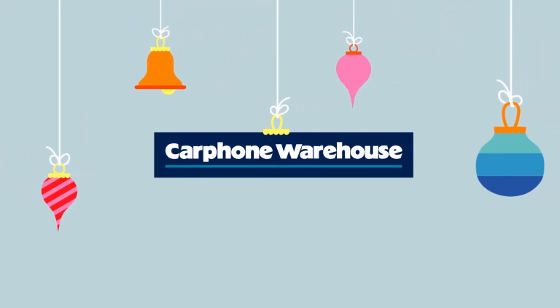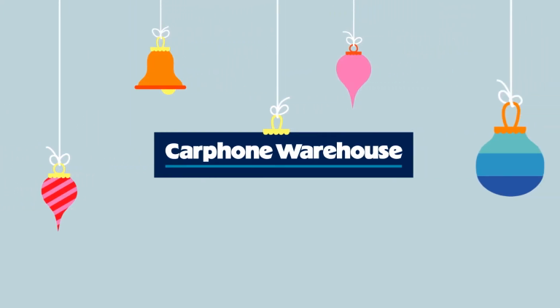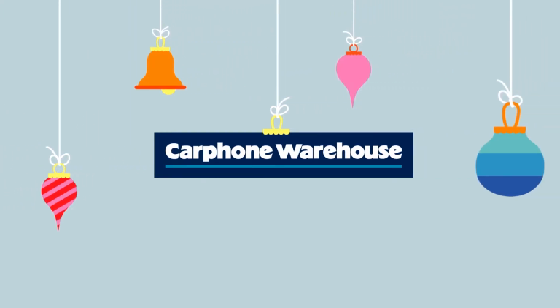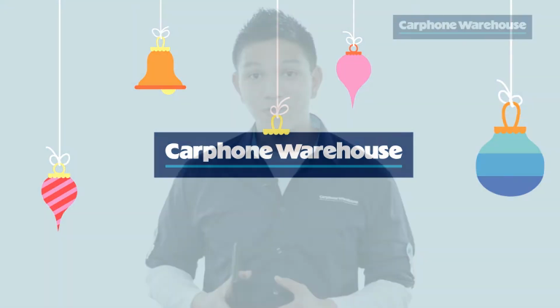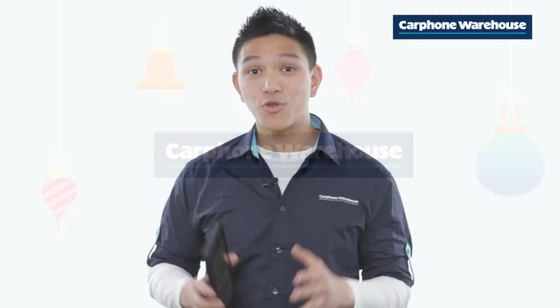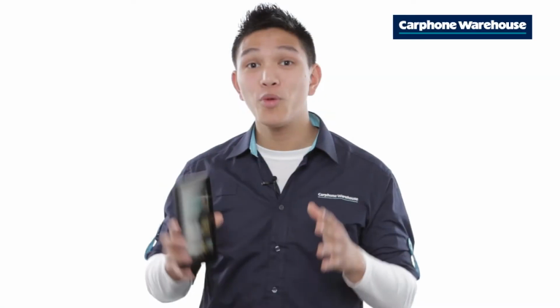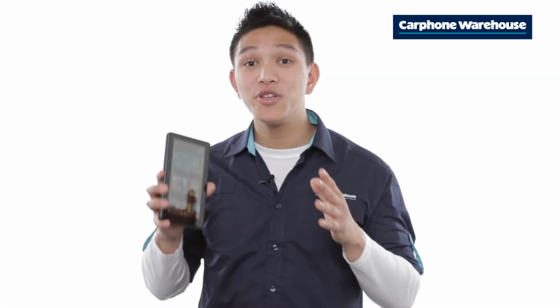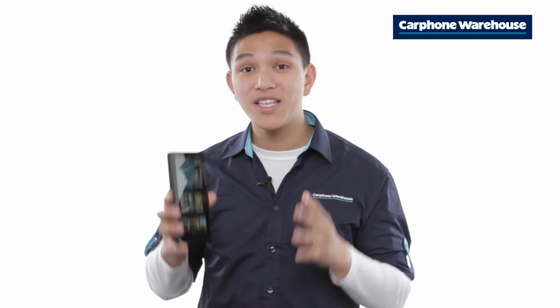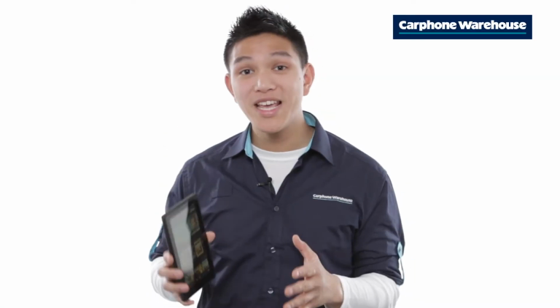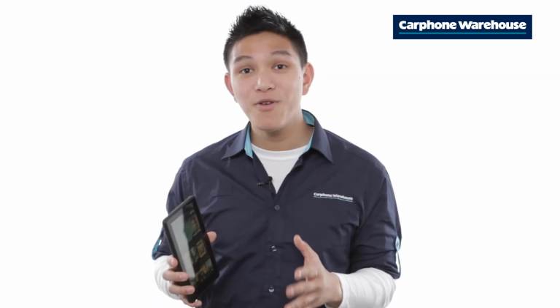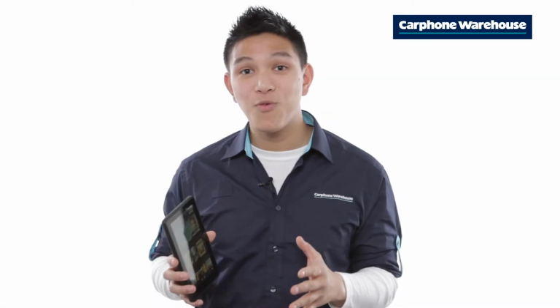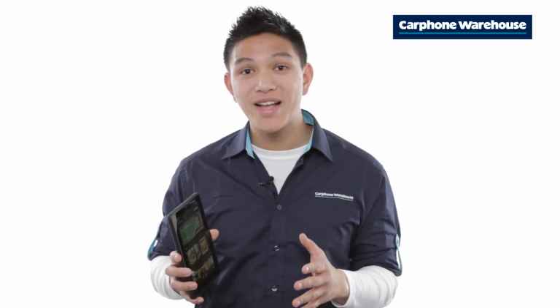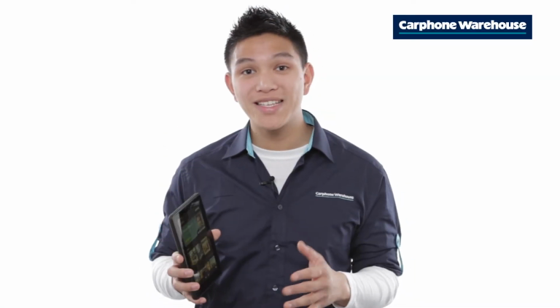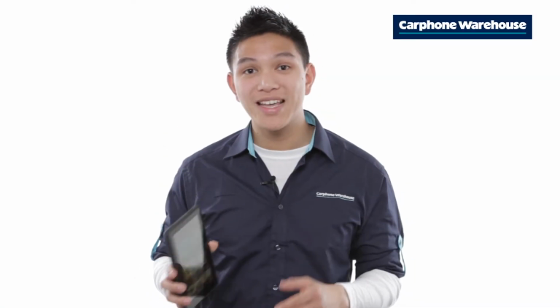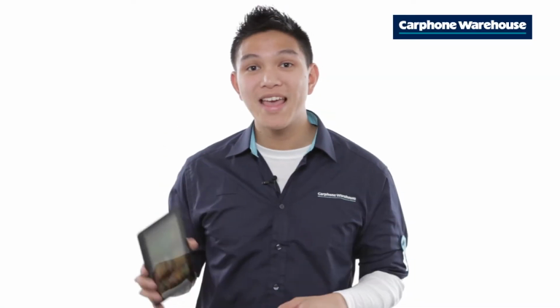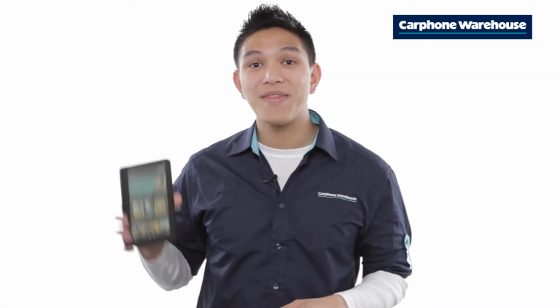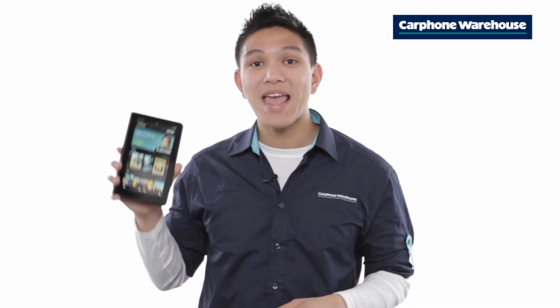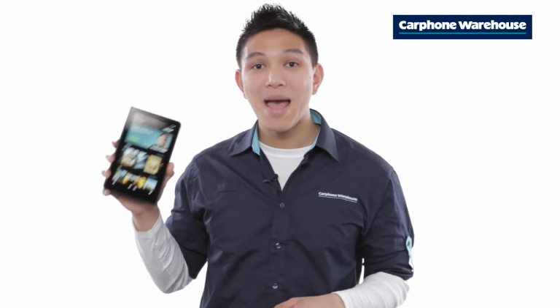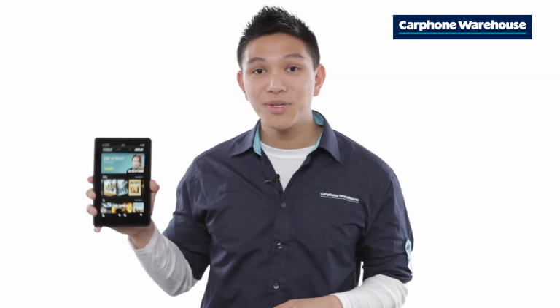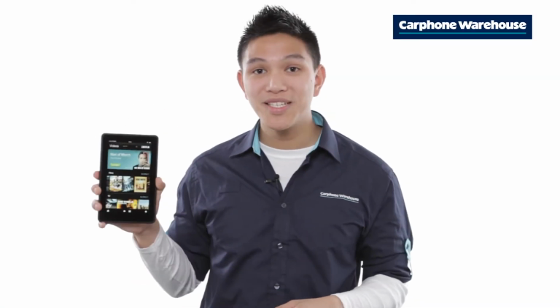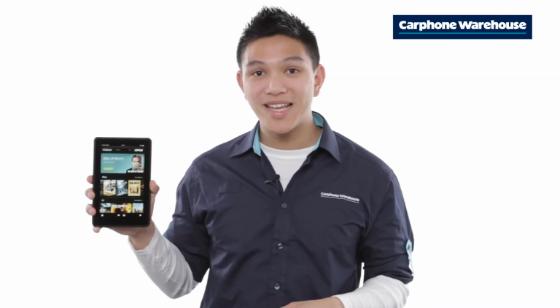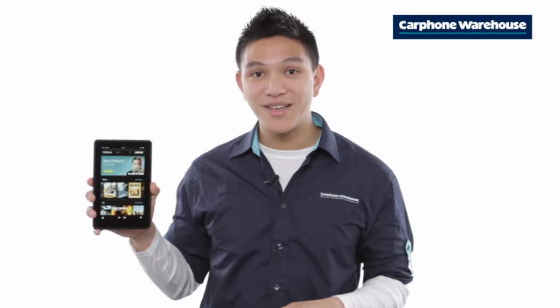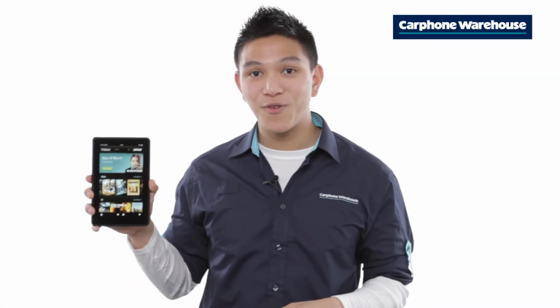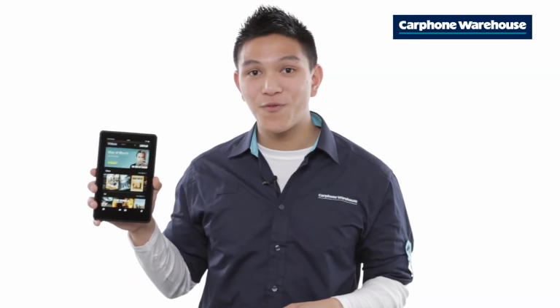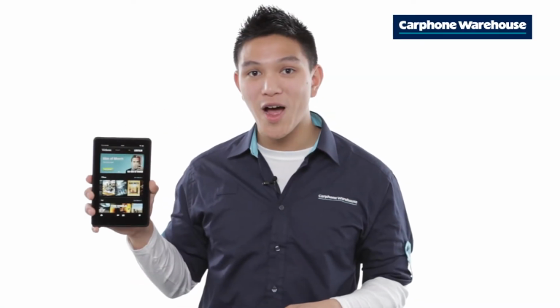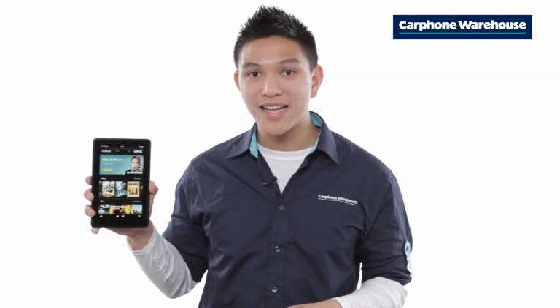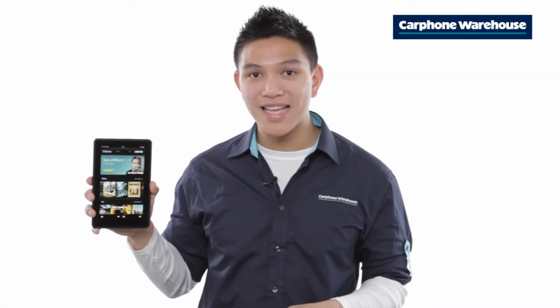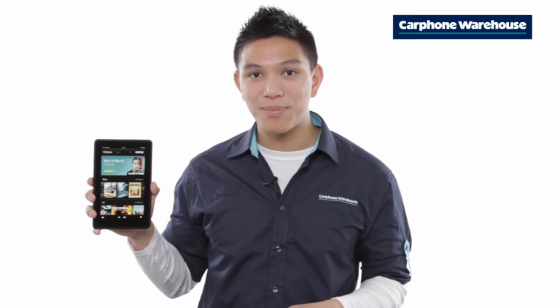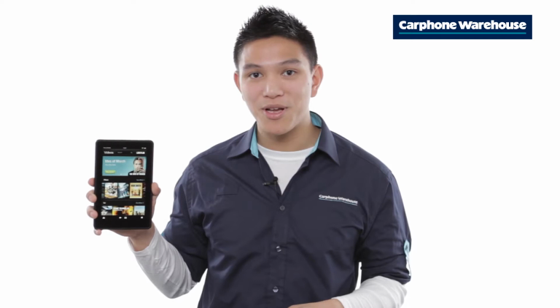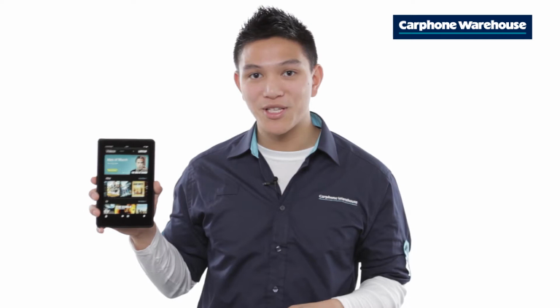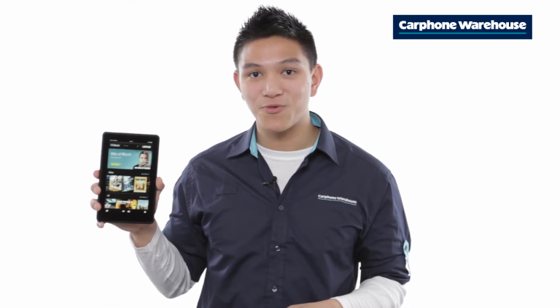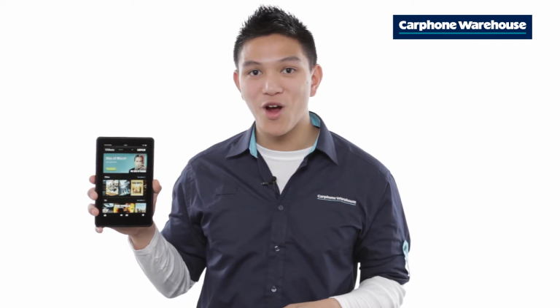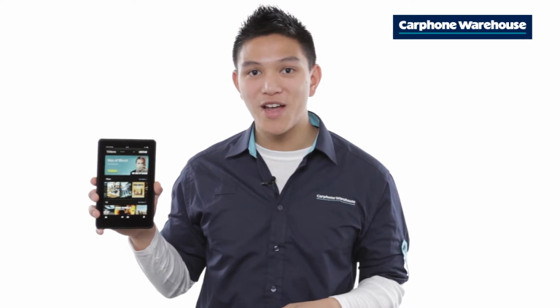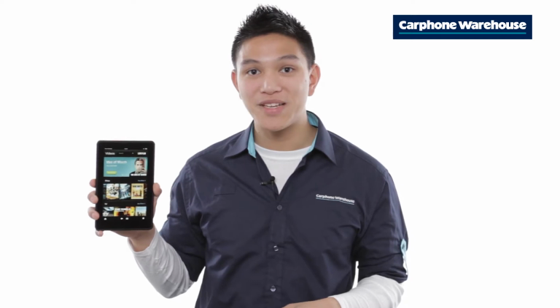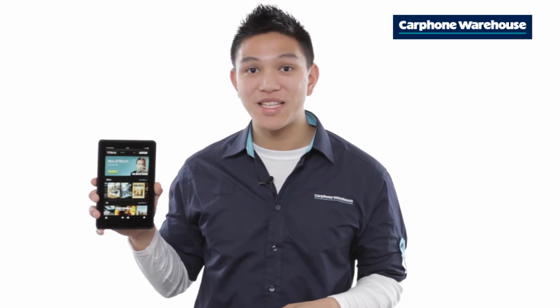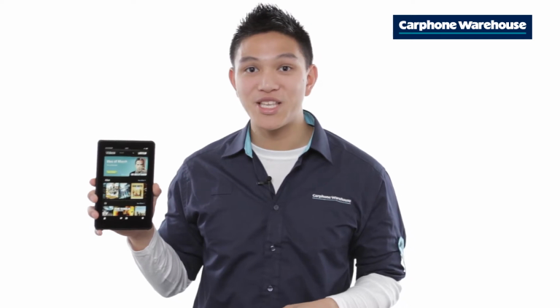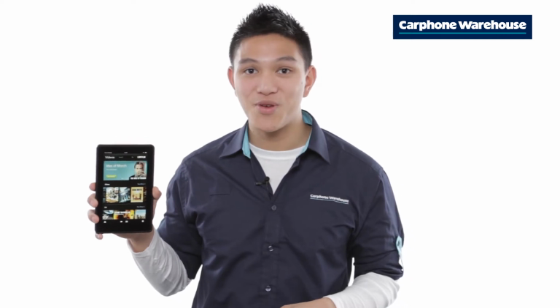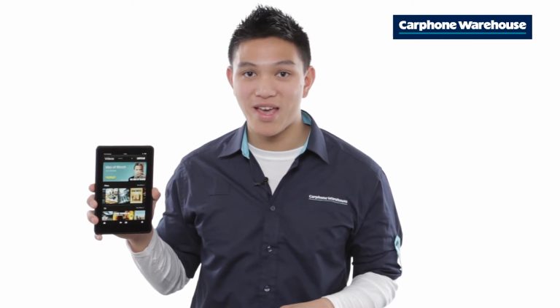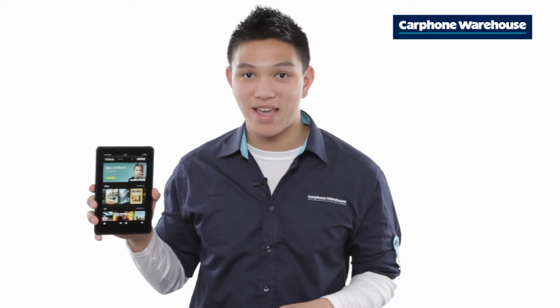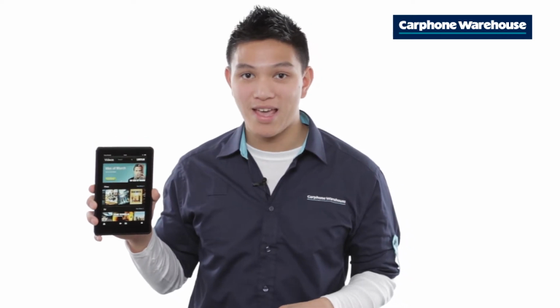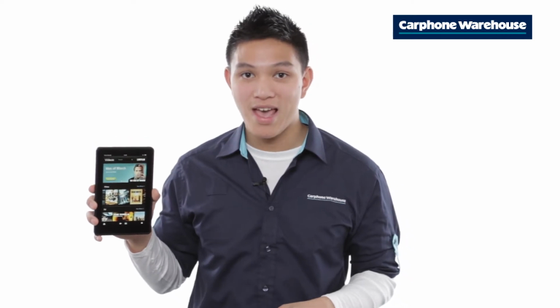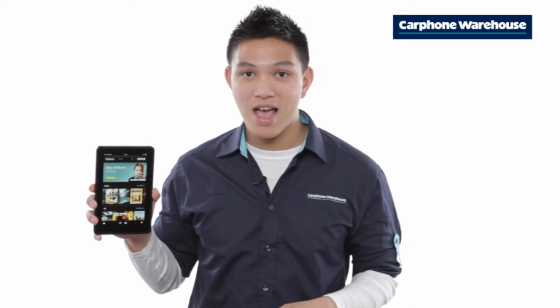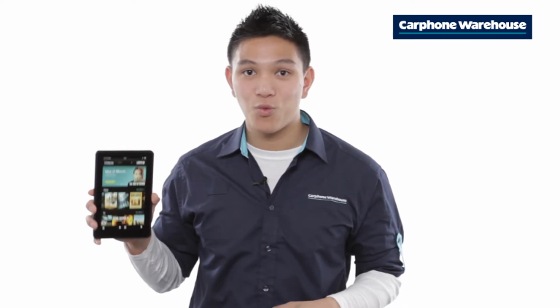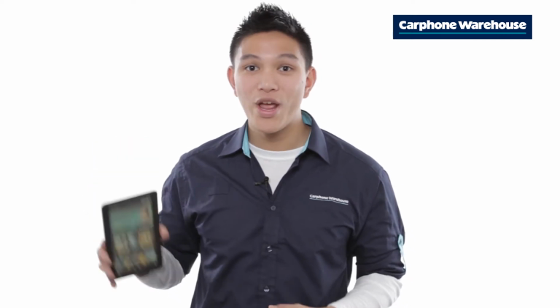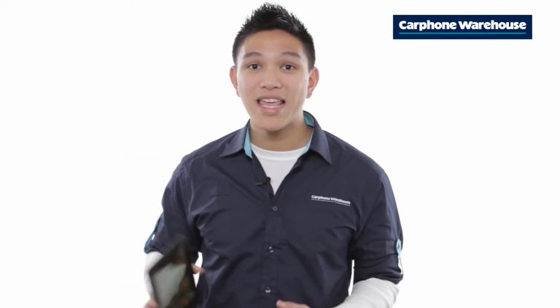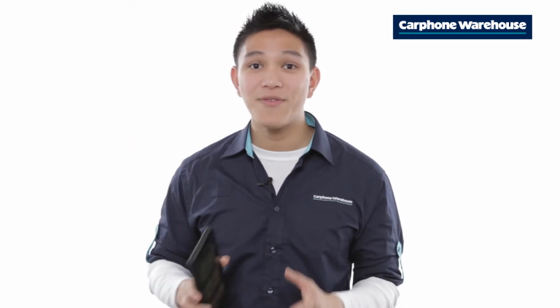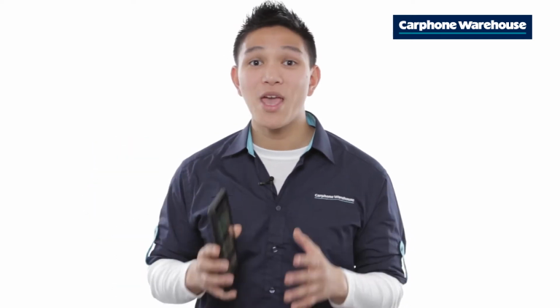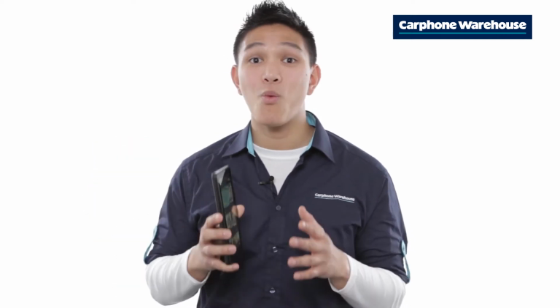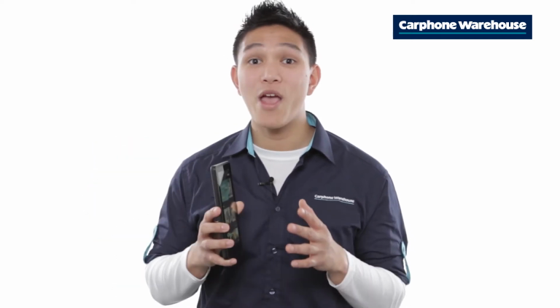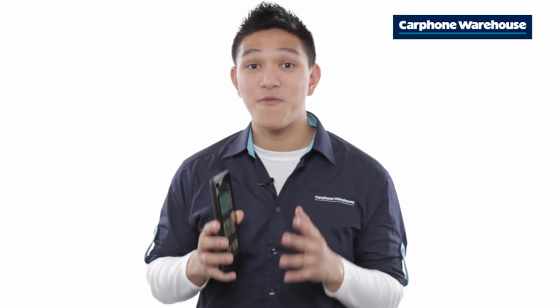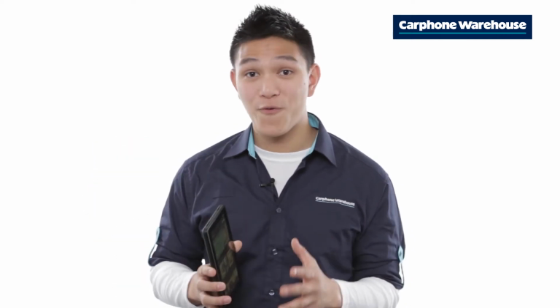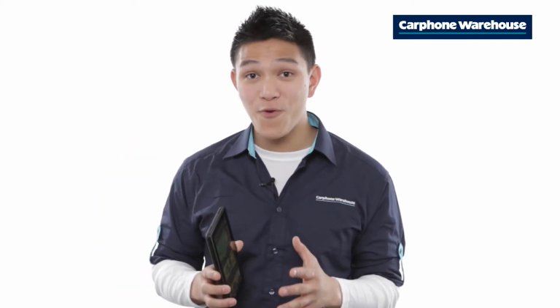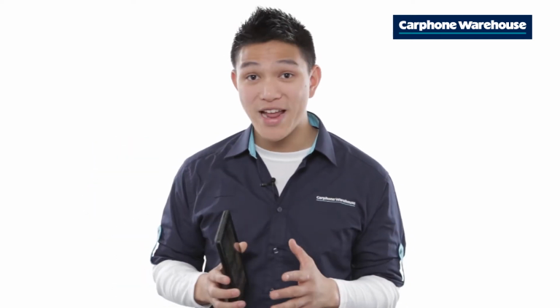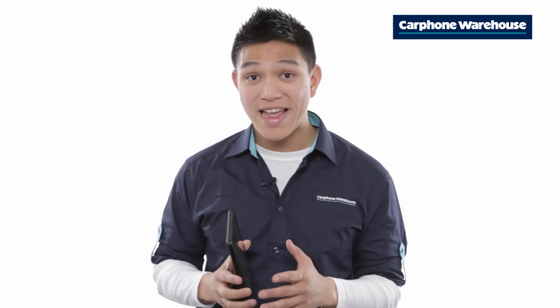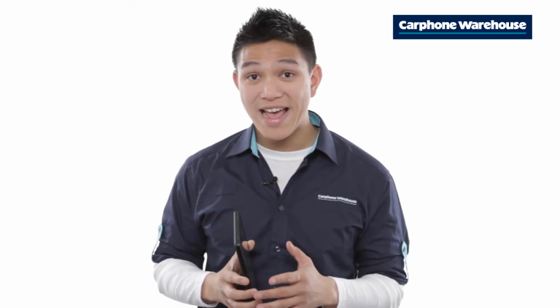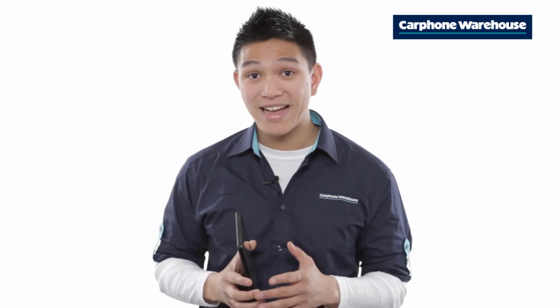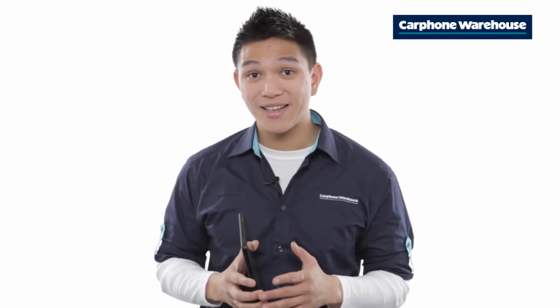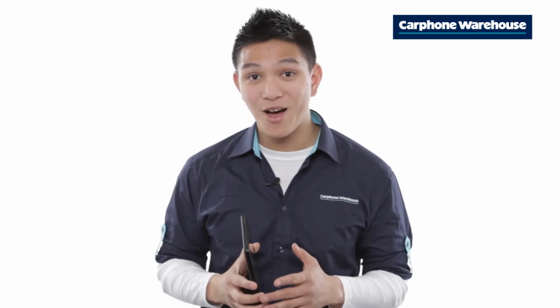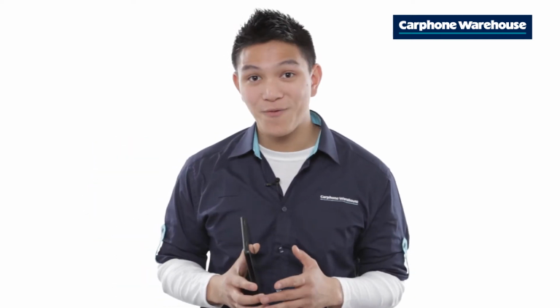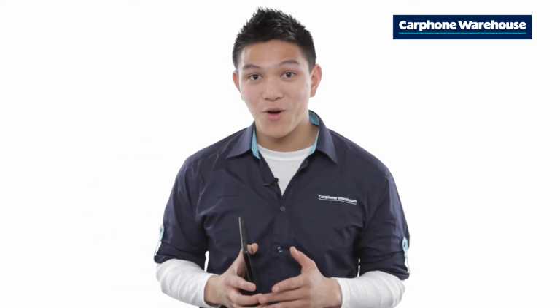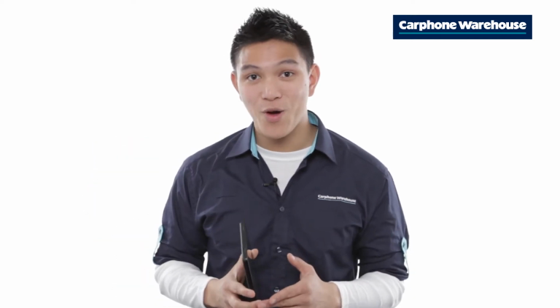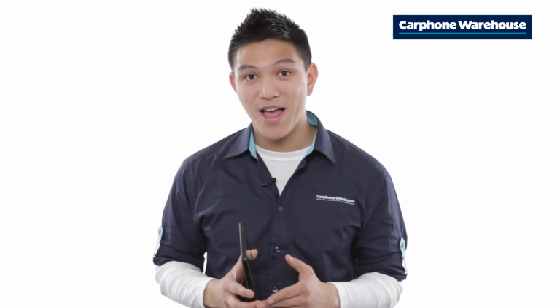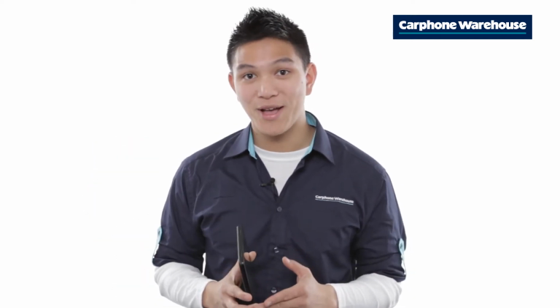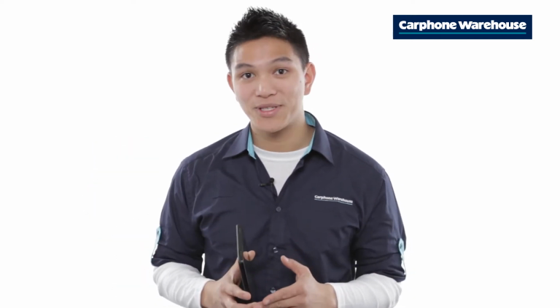After almost a year of waiting, the Amazon Kindle Fire tablet has arrived in the UK and we're giving it away for free at Carphone Warehouse.